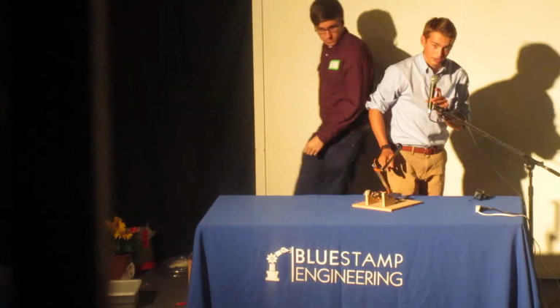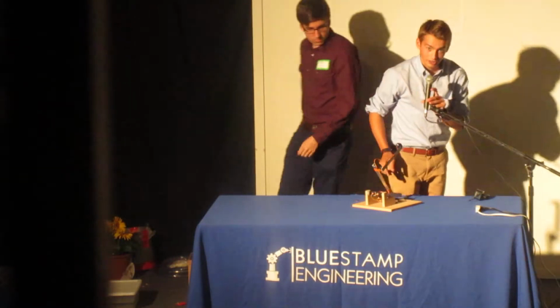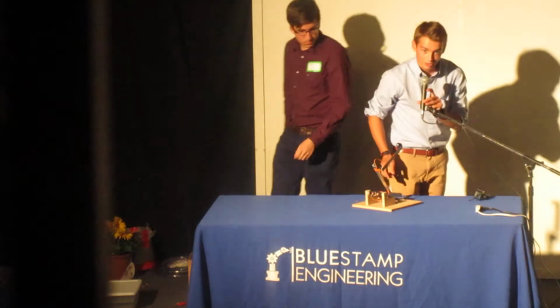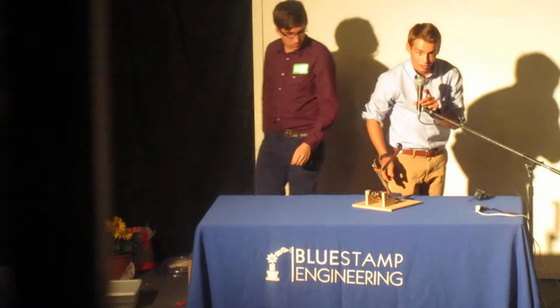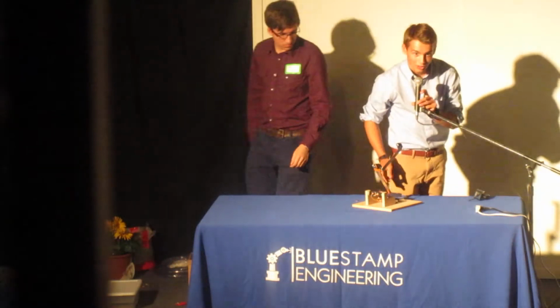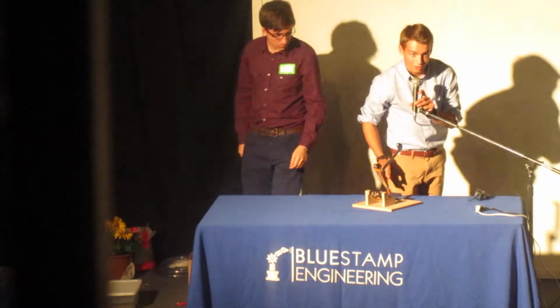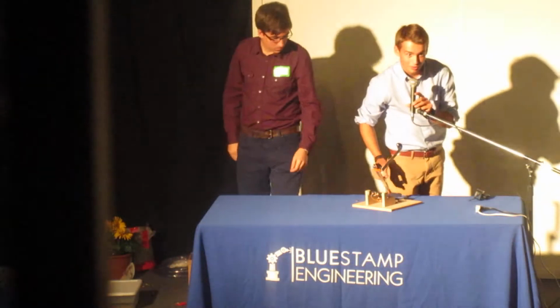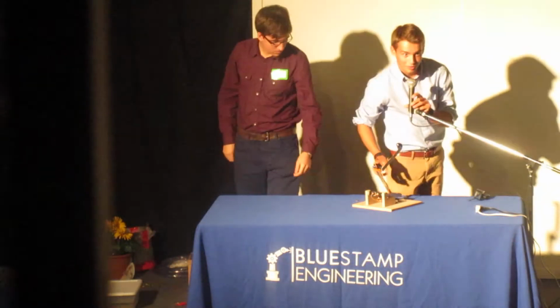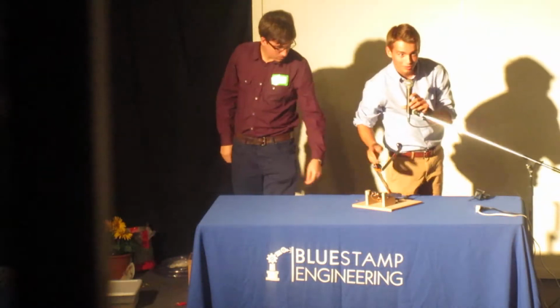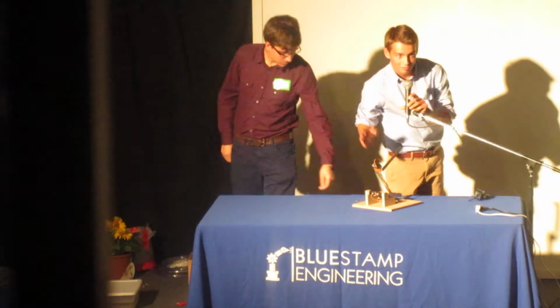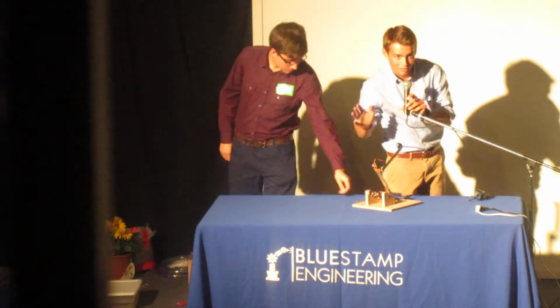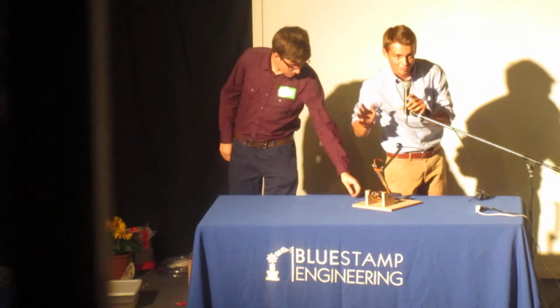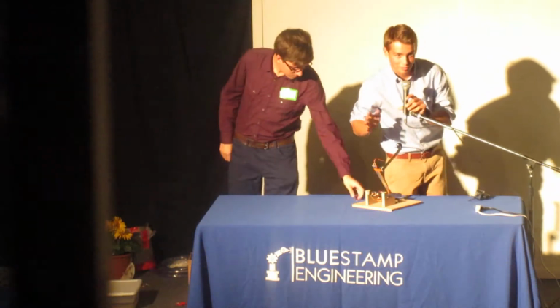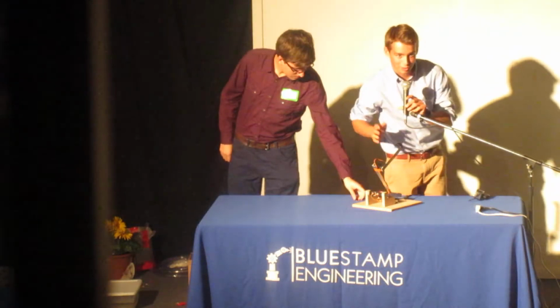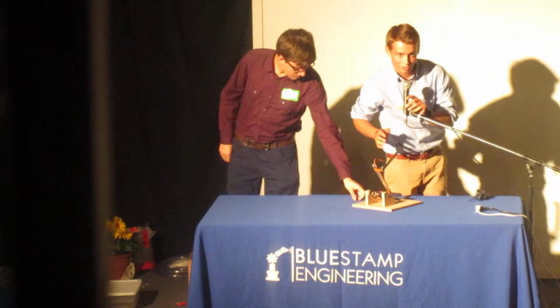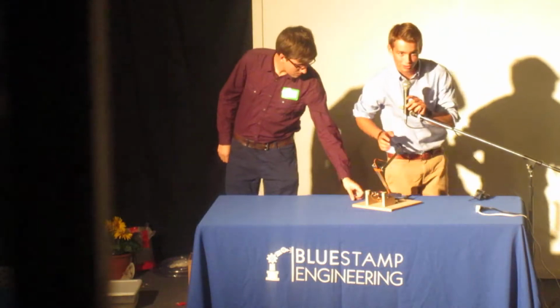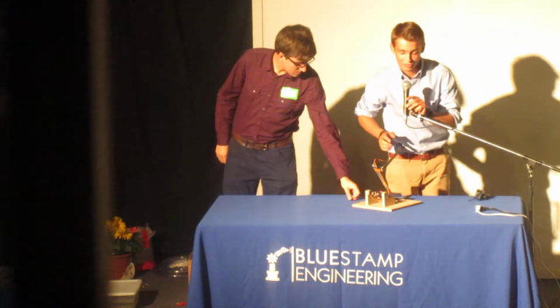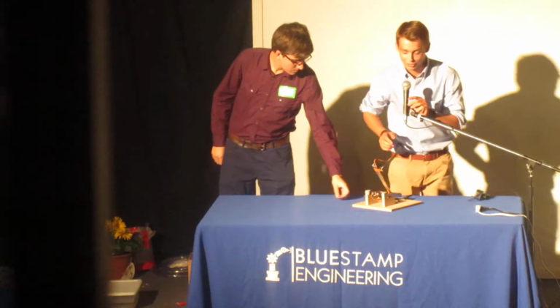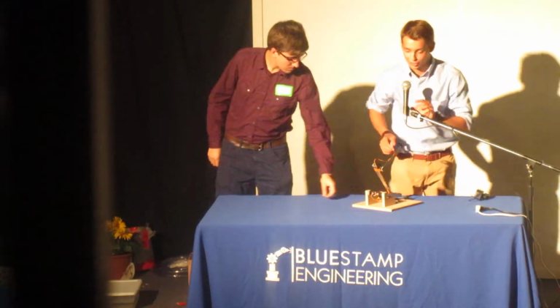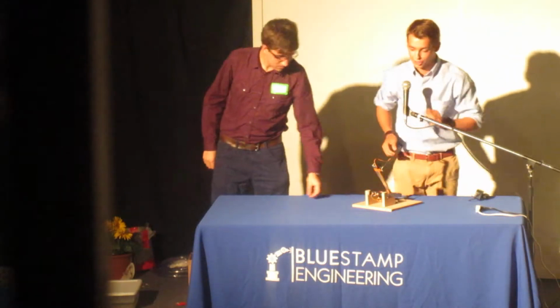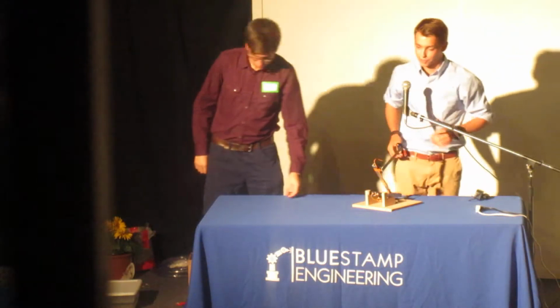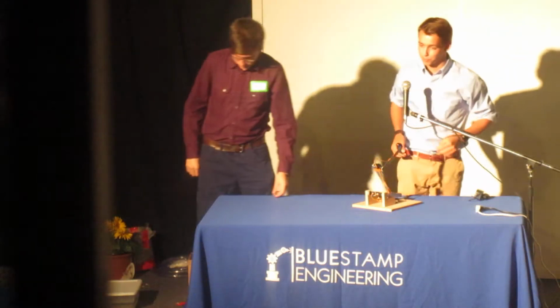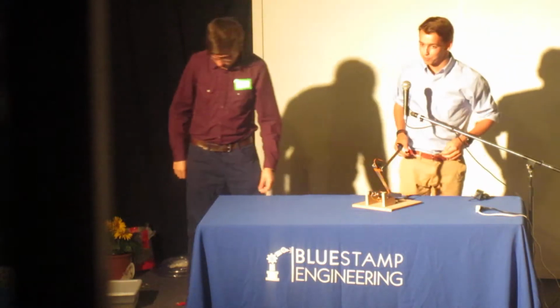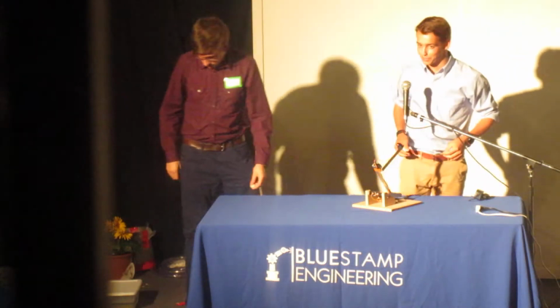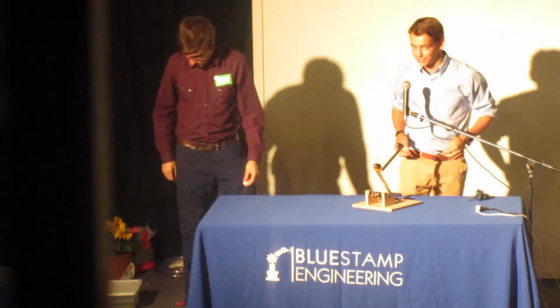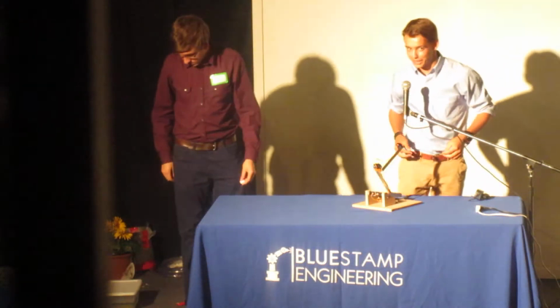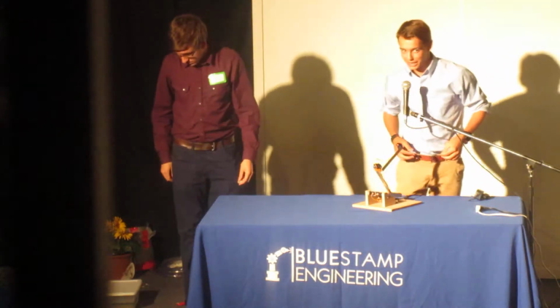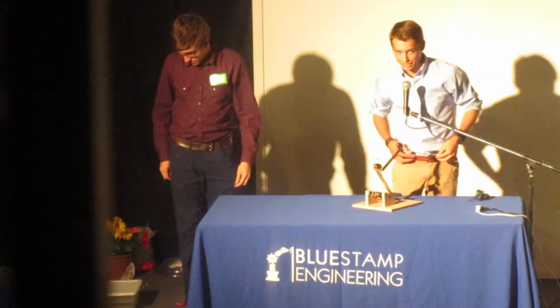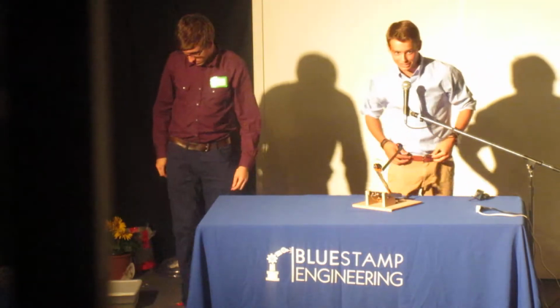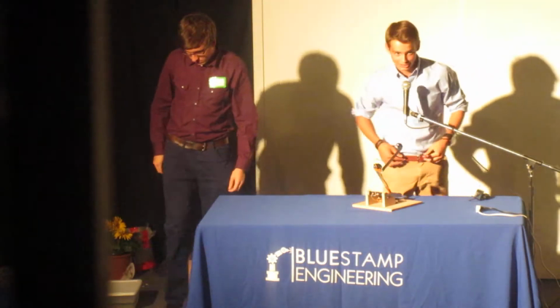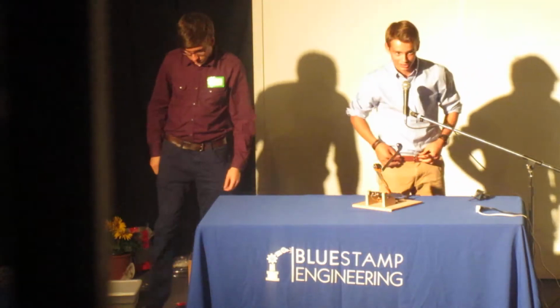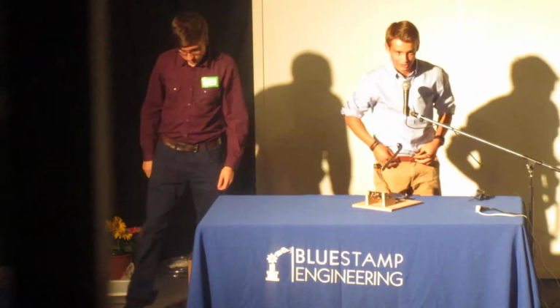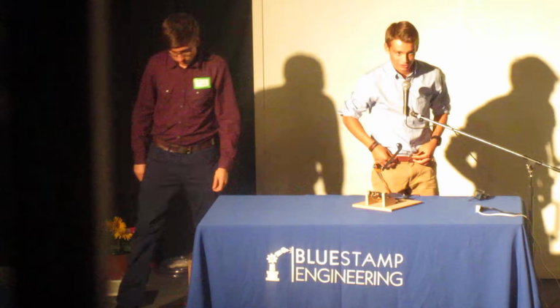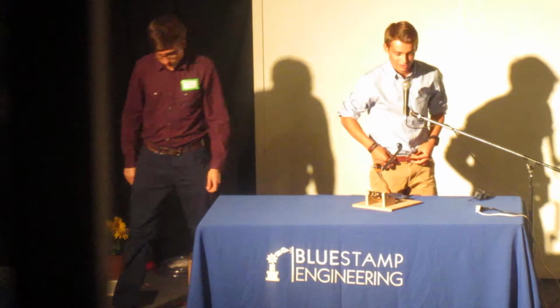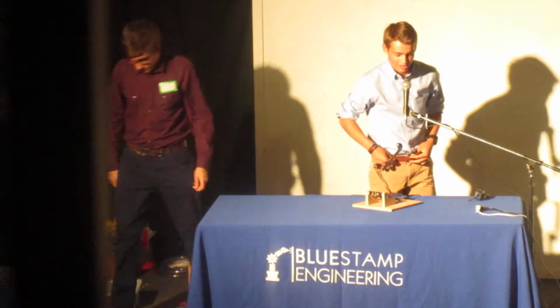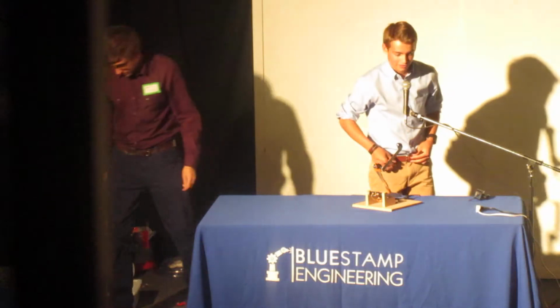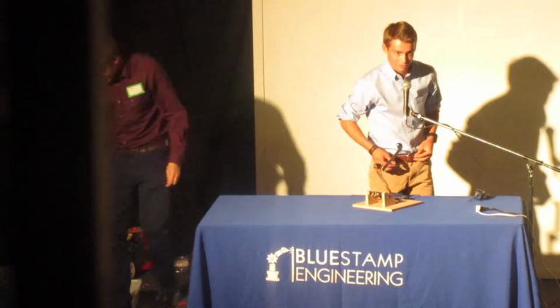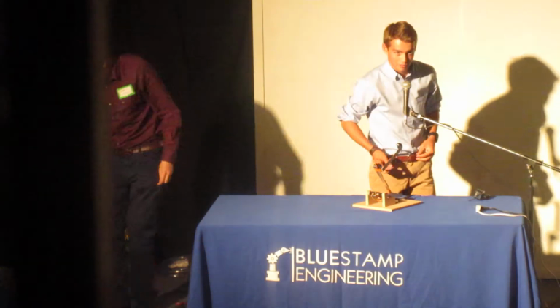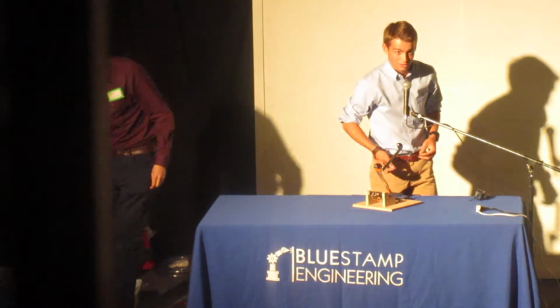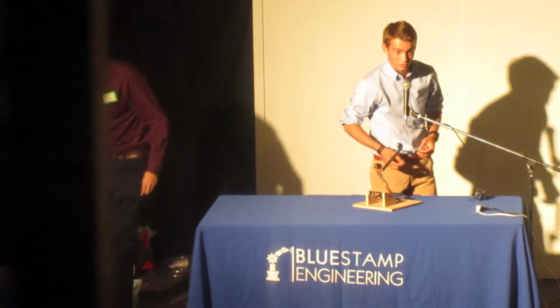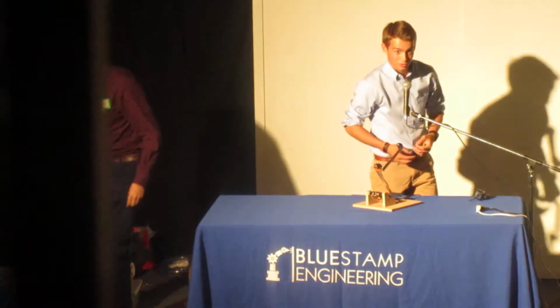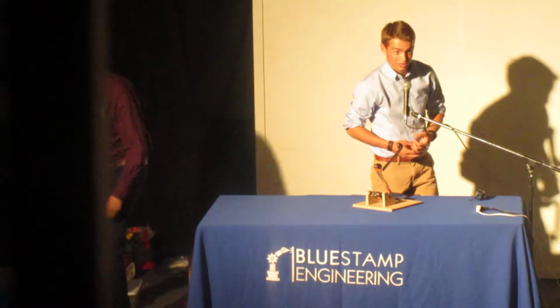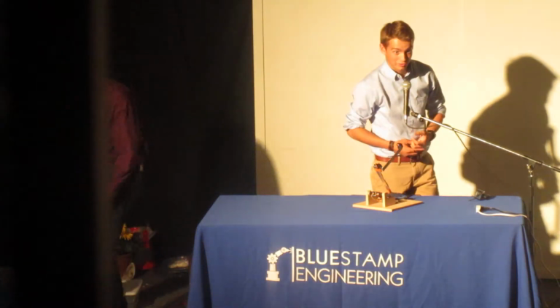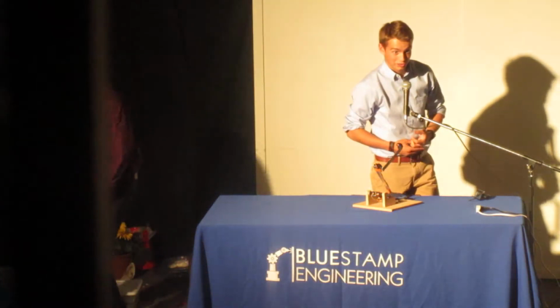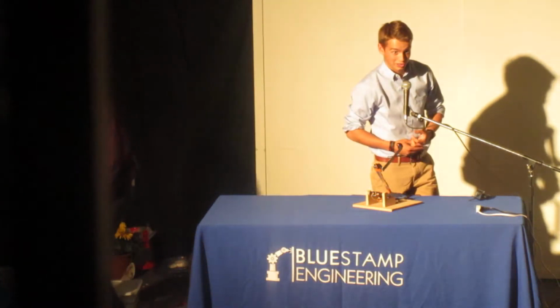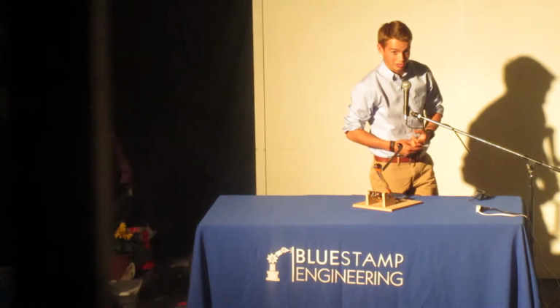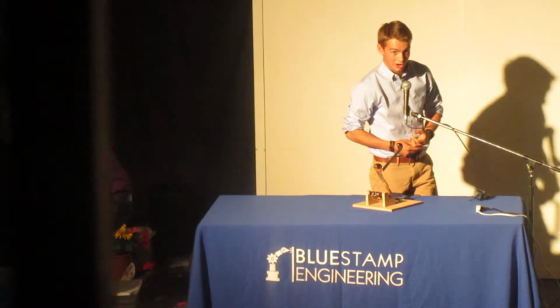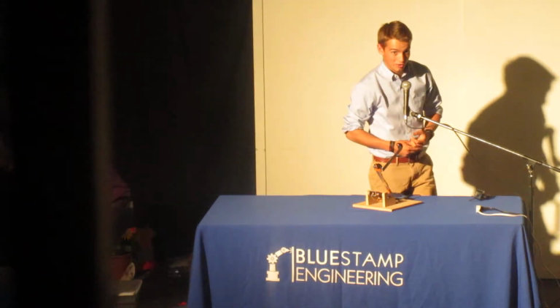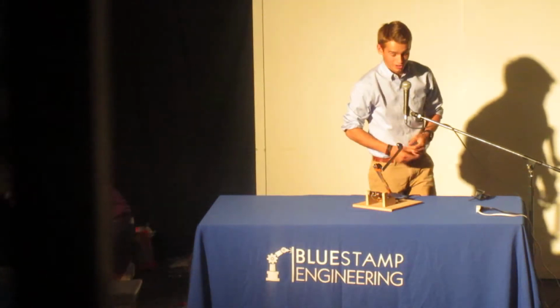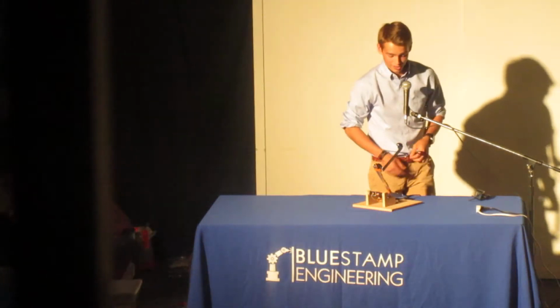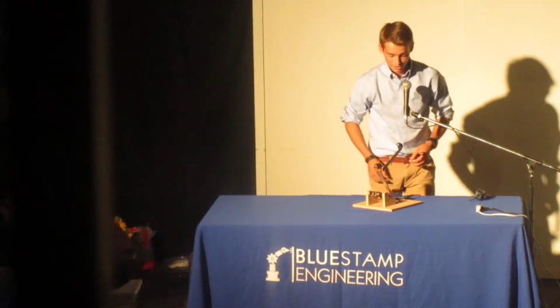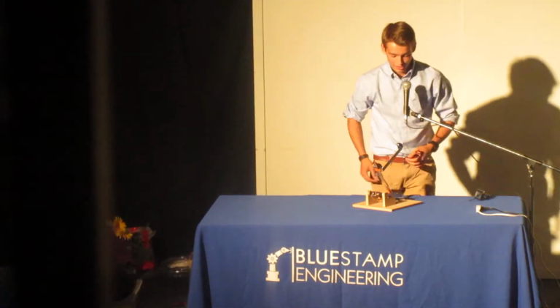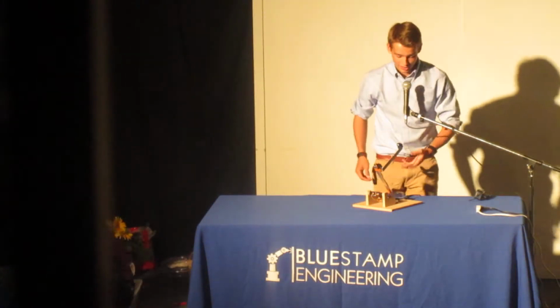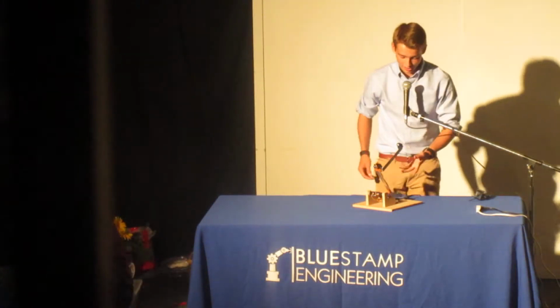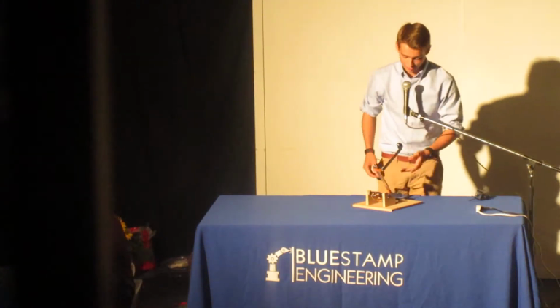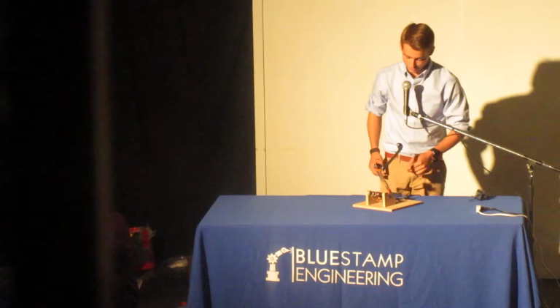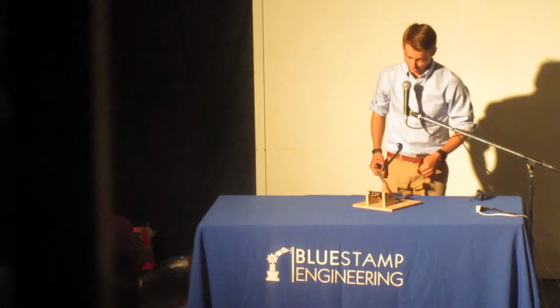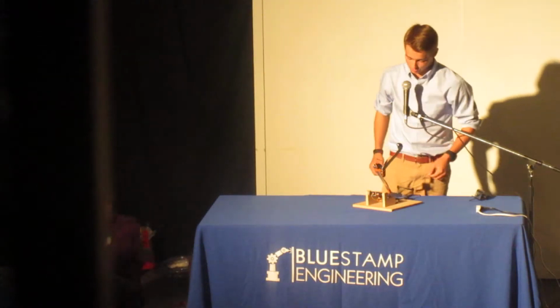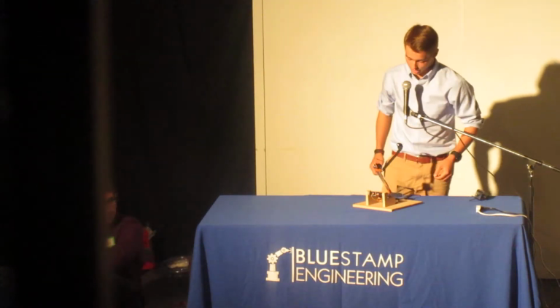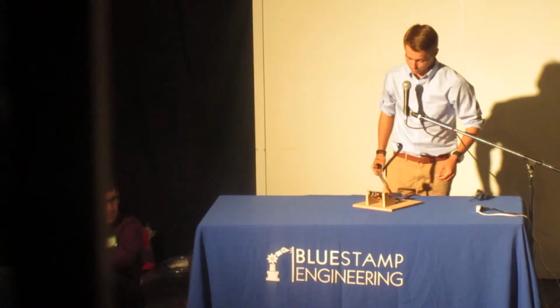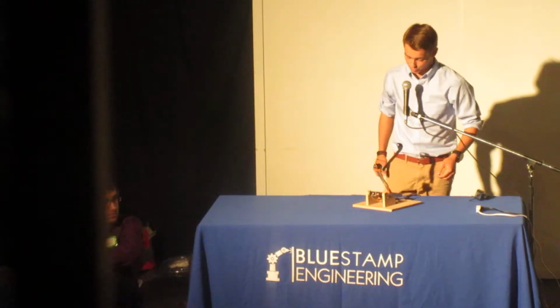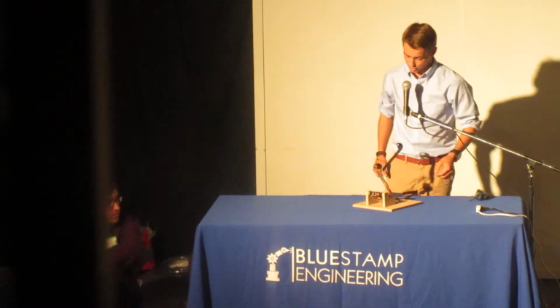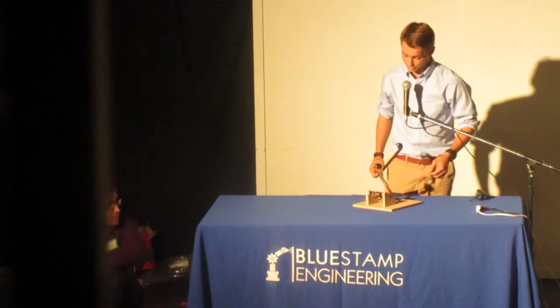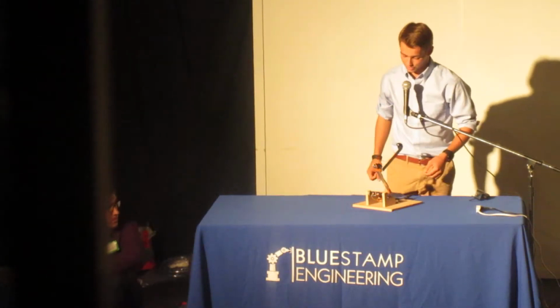Hello, my name is Parker. I will be a senior at the Bay School of San Francisco, and this is my project.